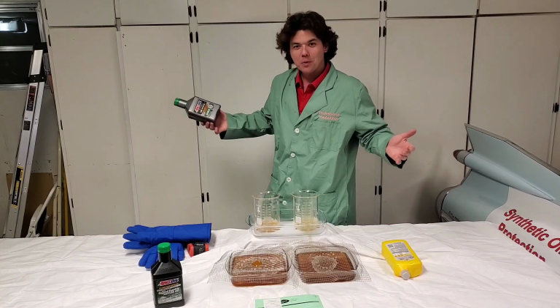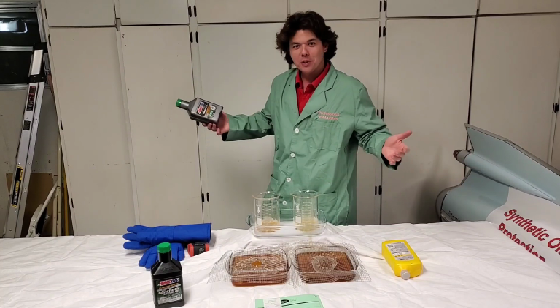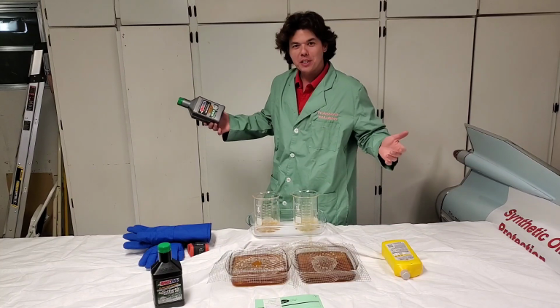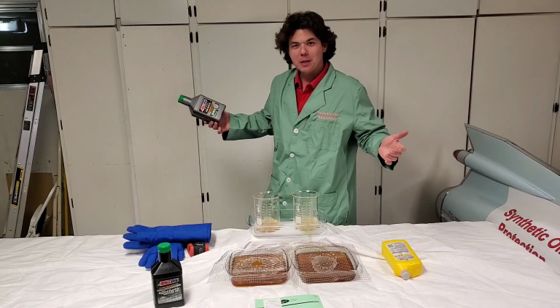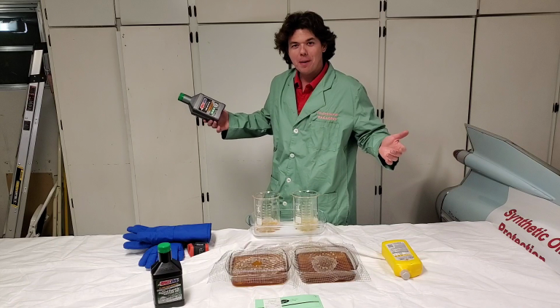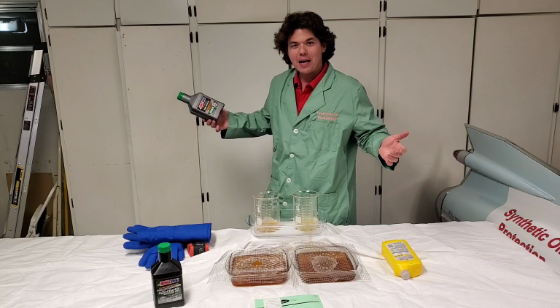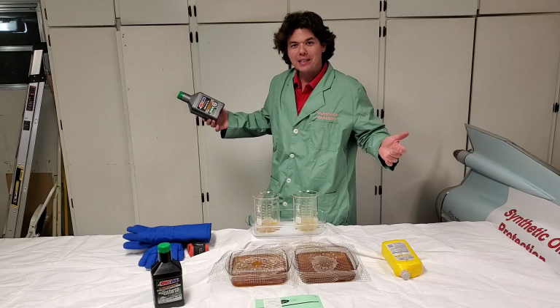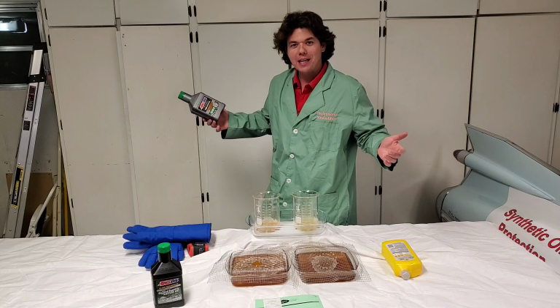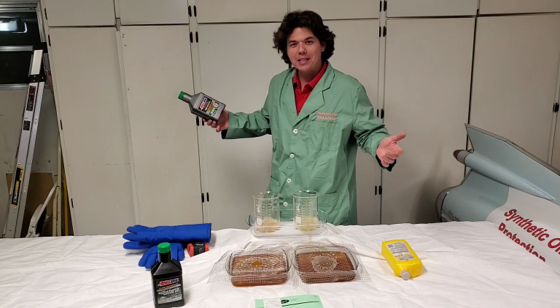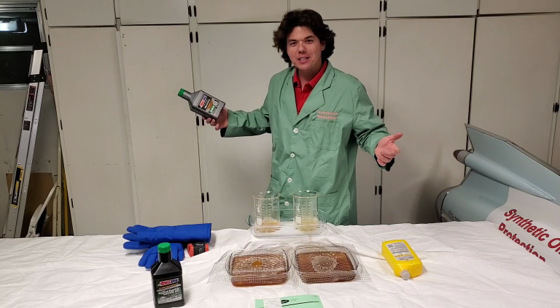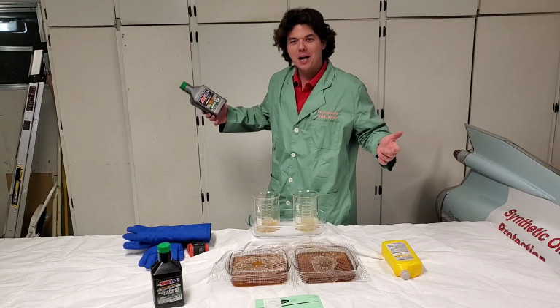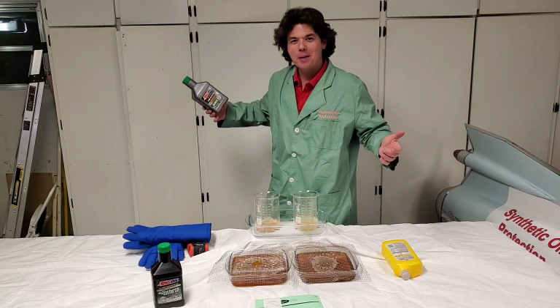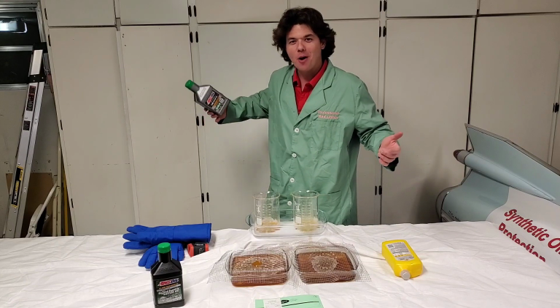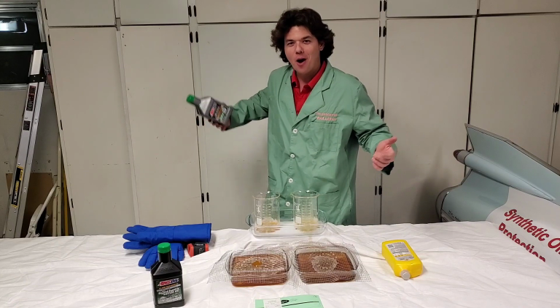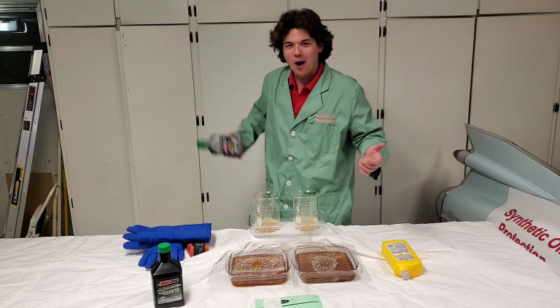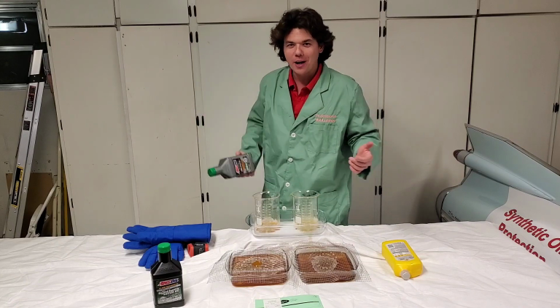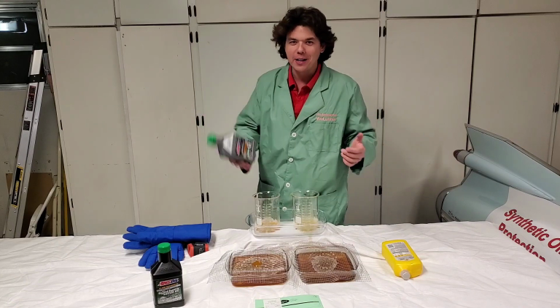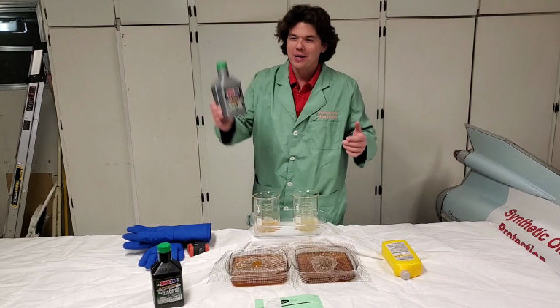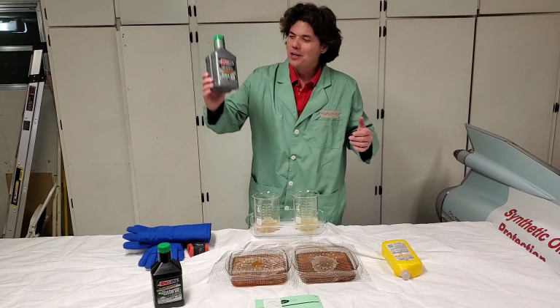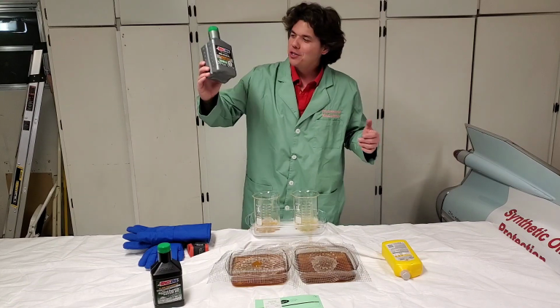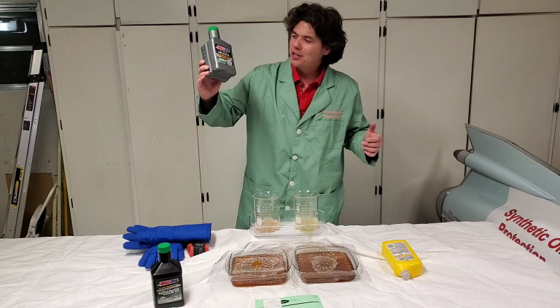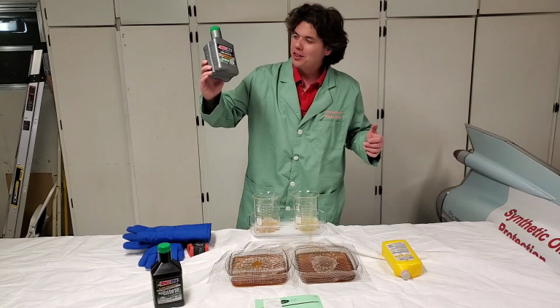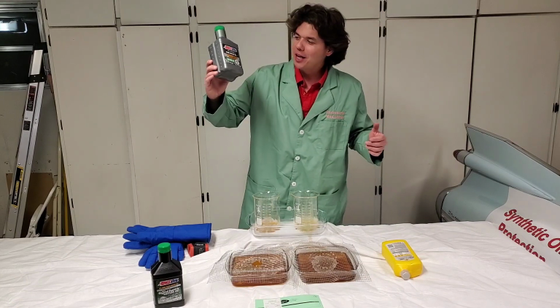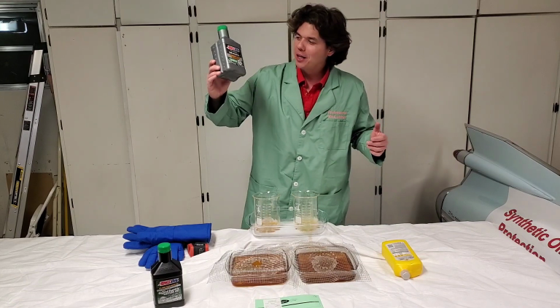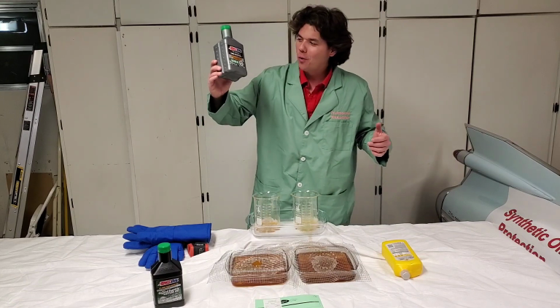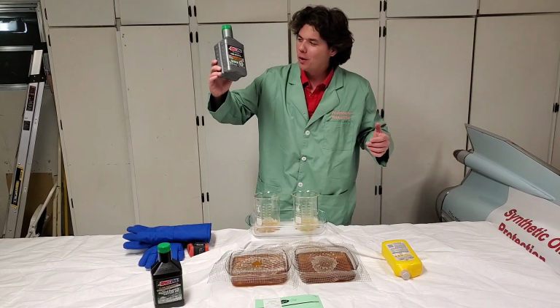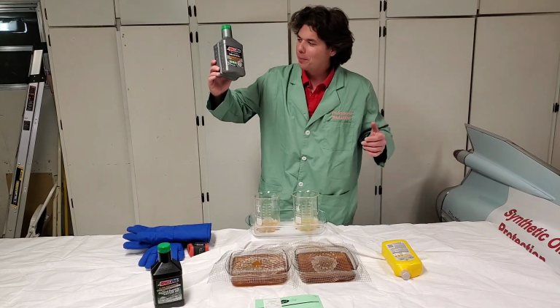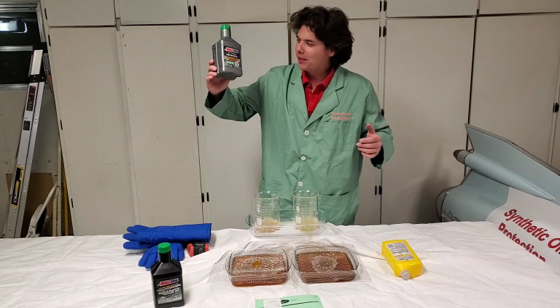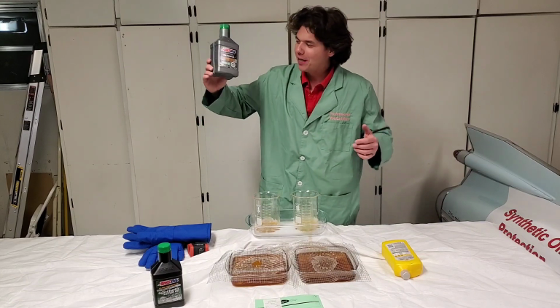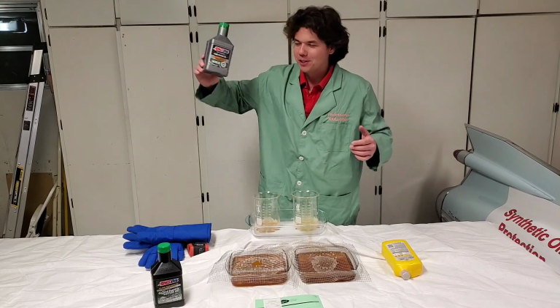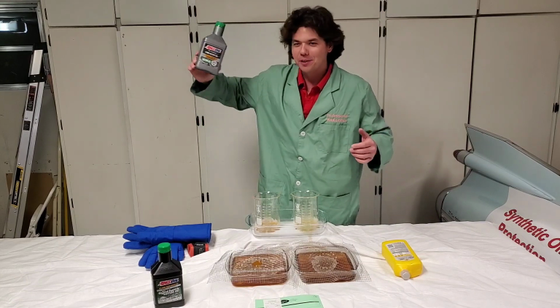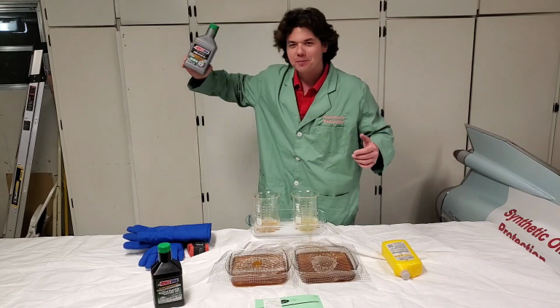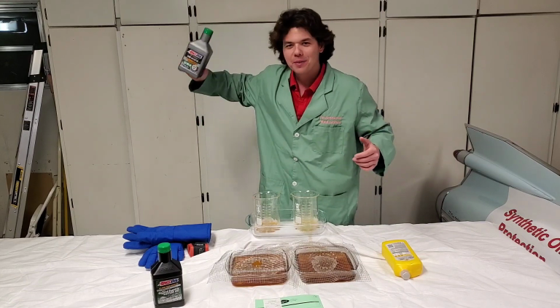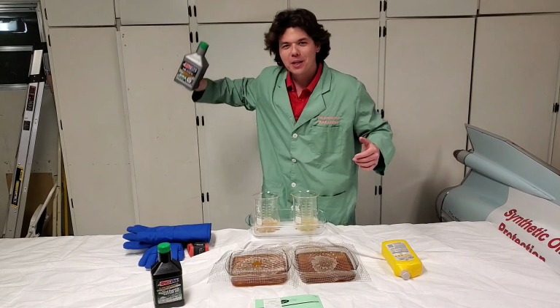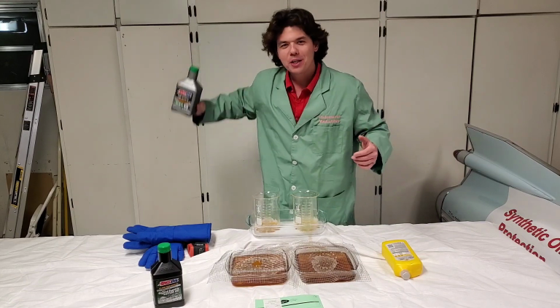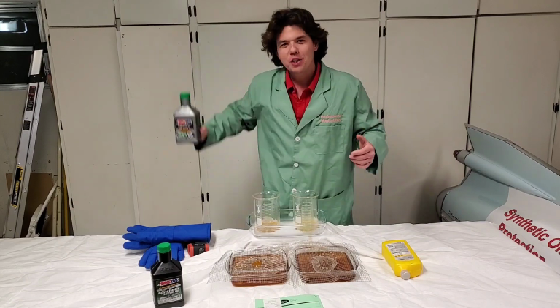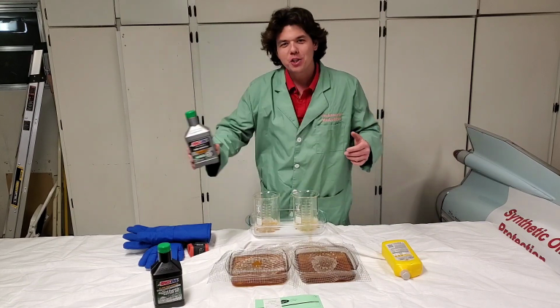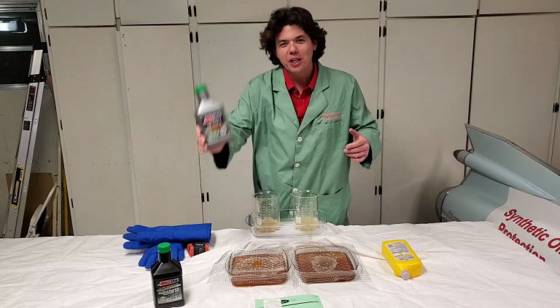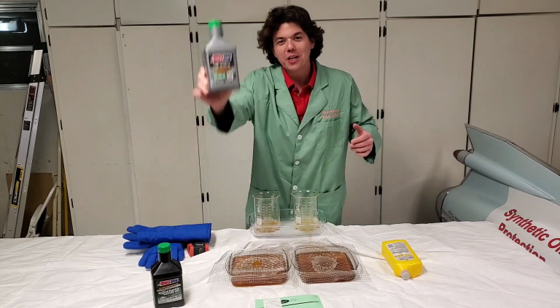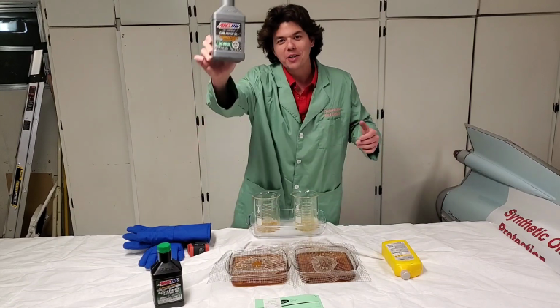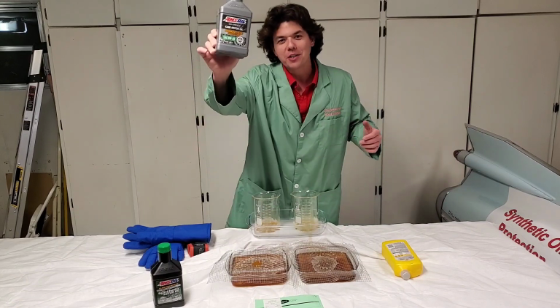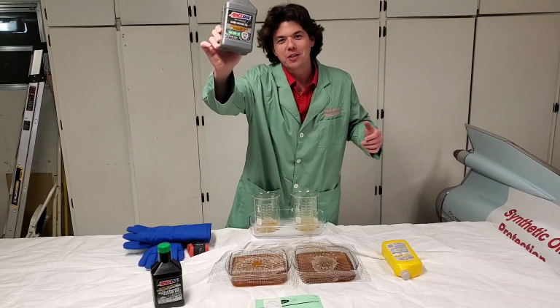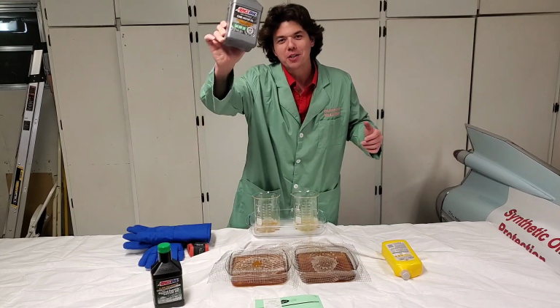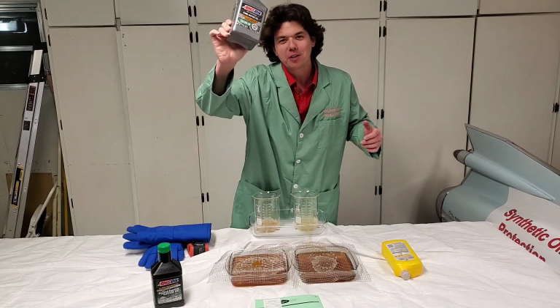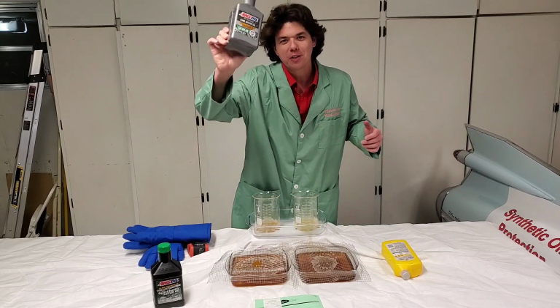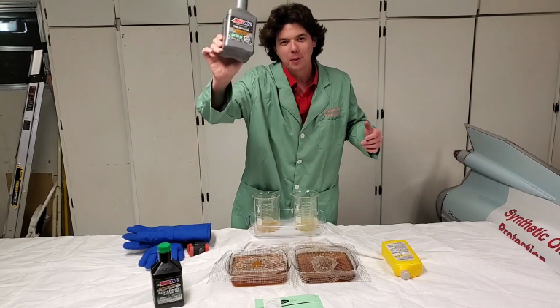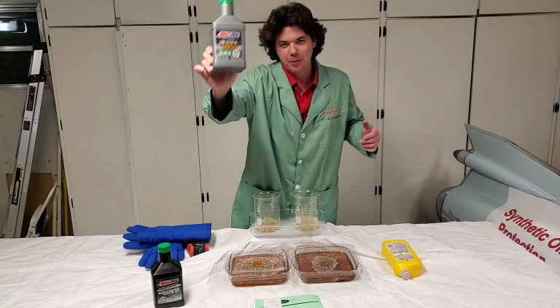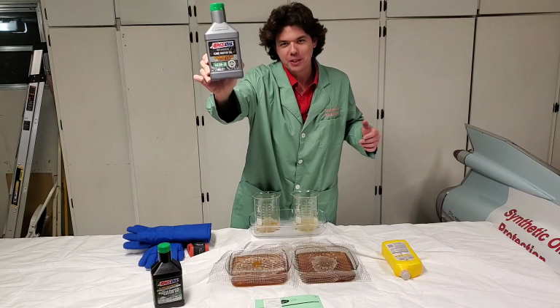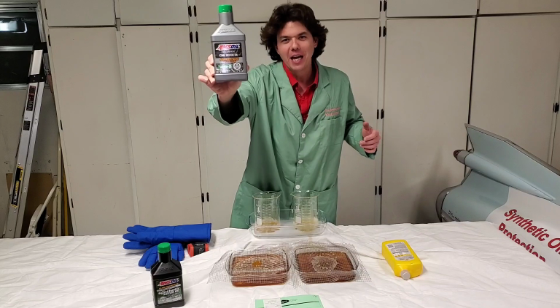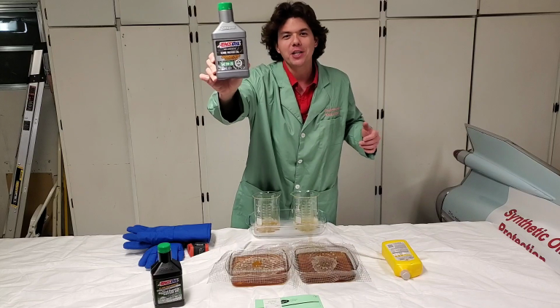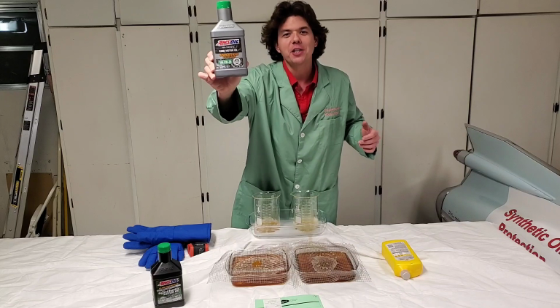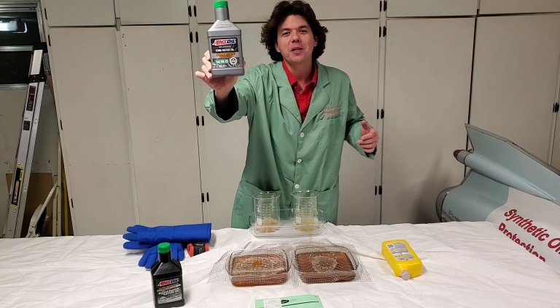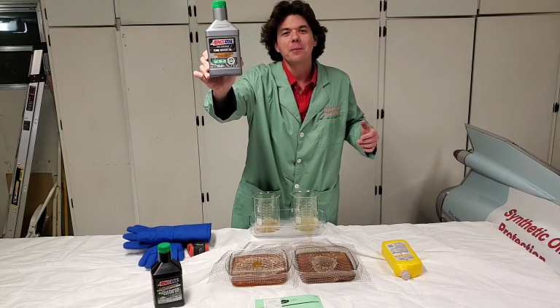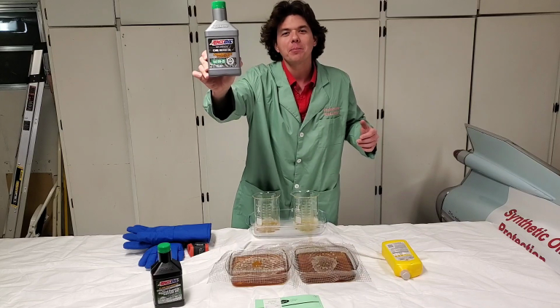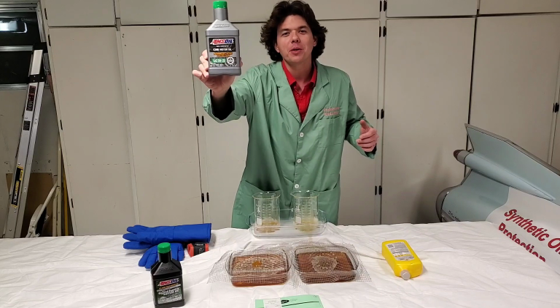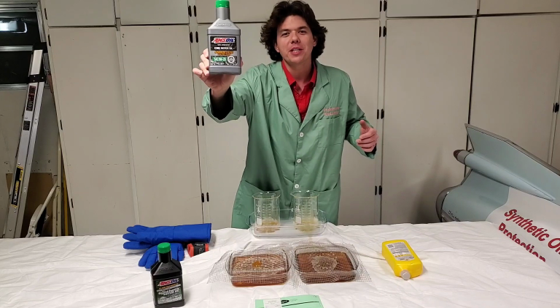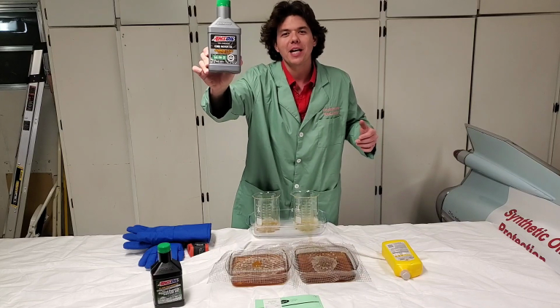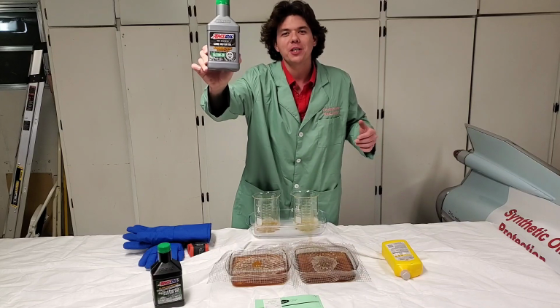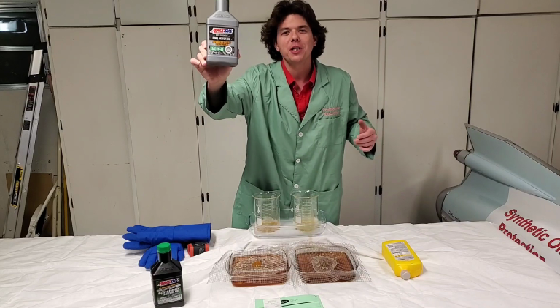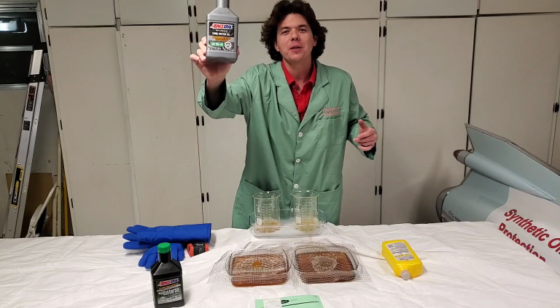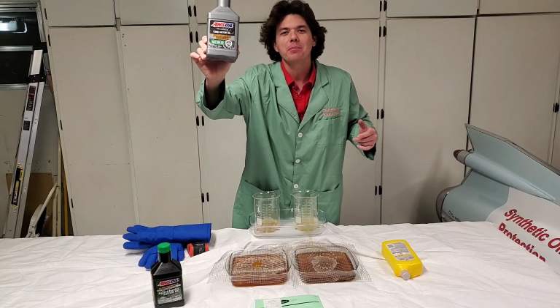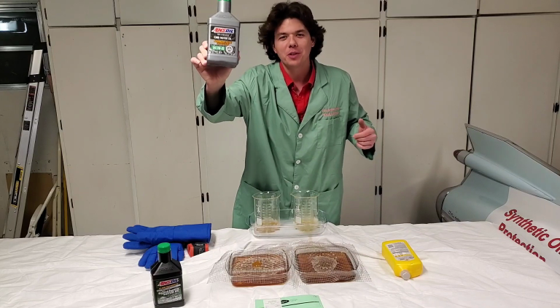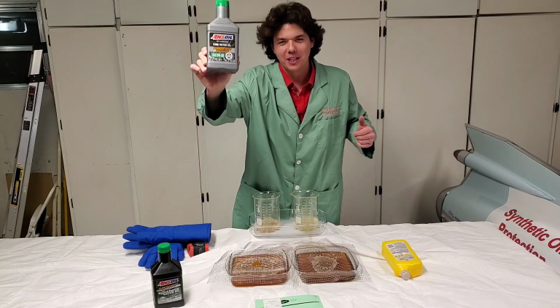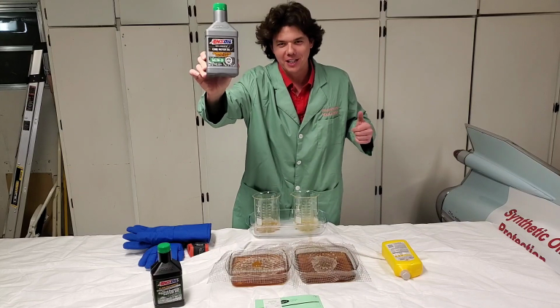We'll see you back next time on Synthetic Oil Protection. Cheers to protection, protection, protection. Cheers.